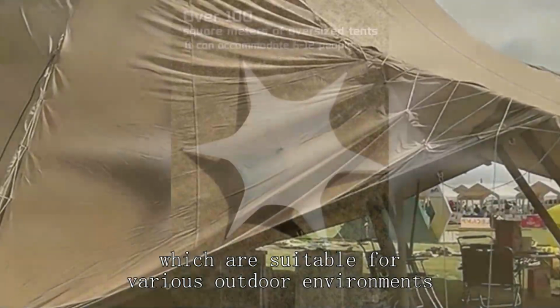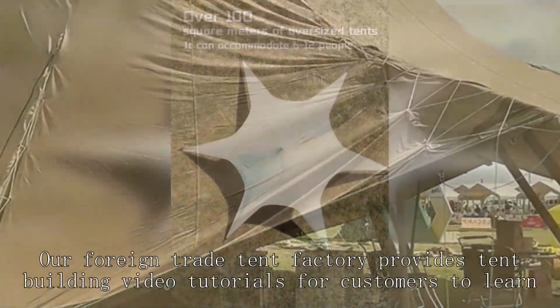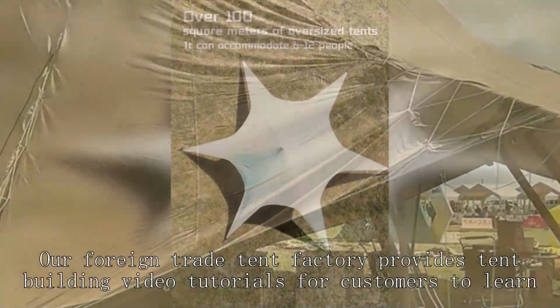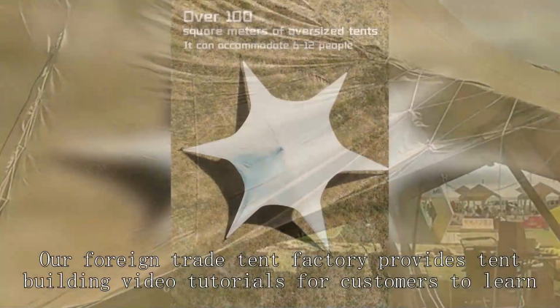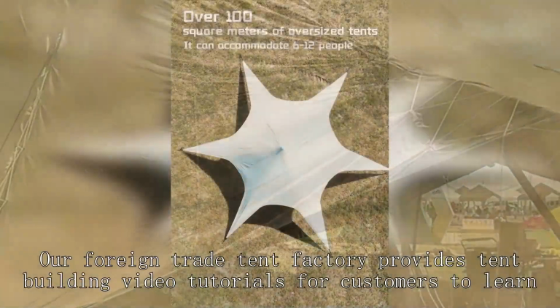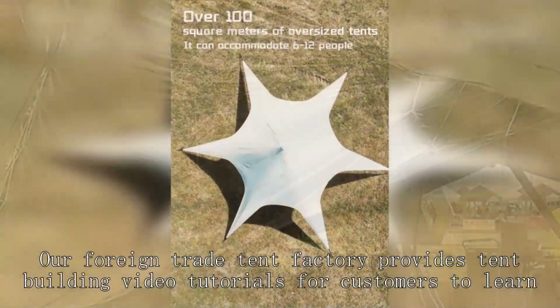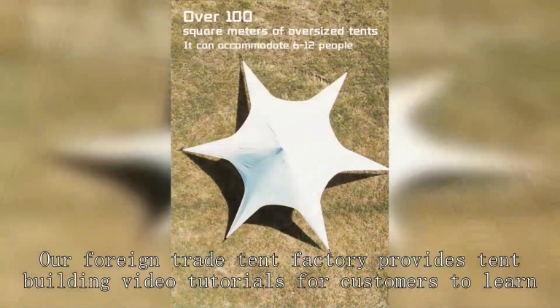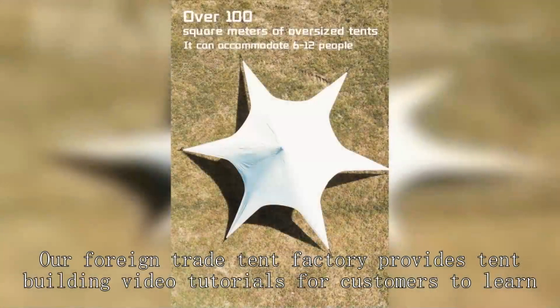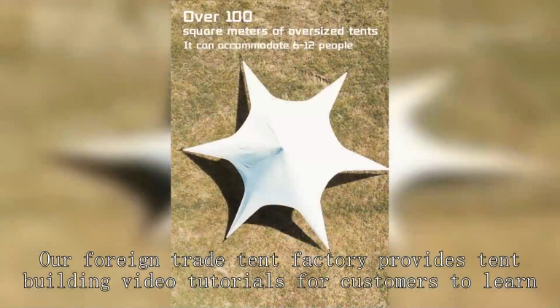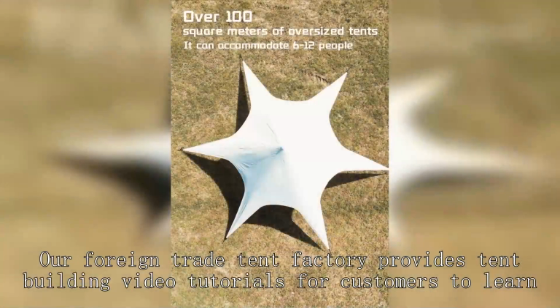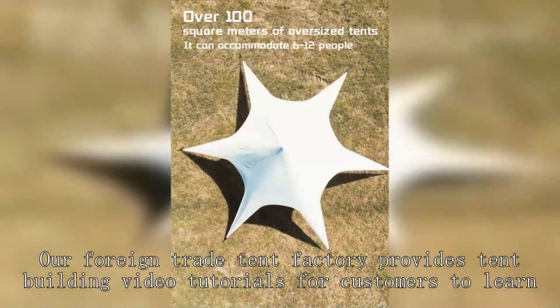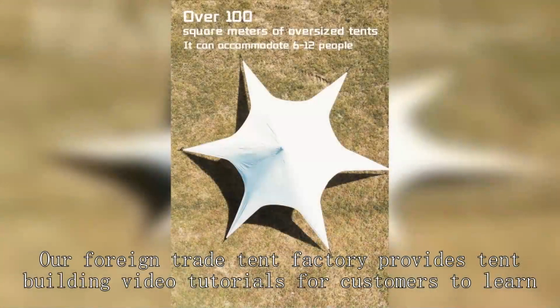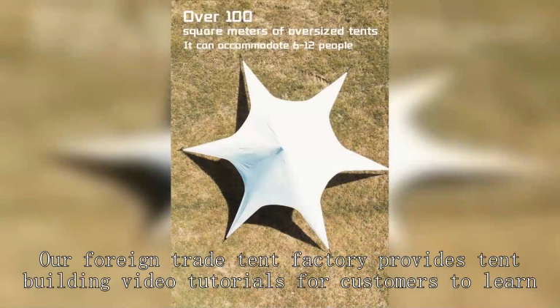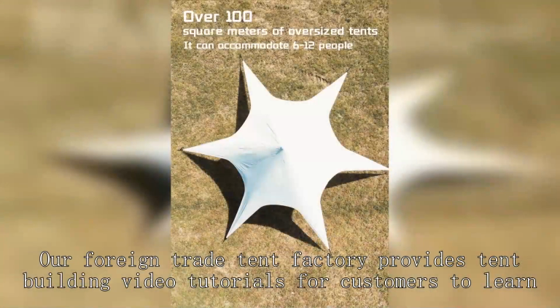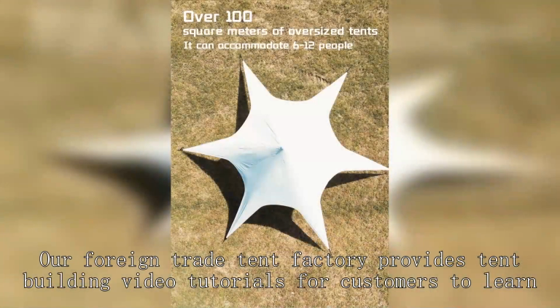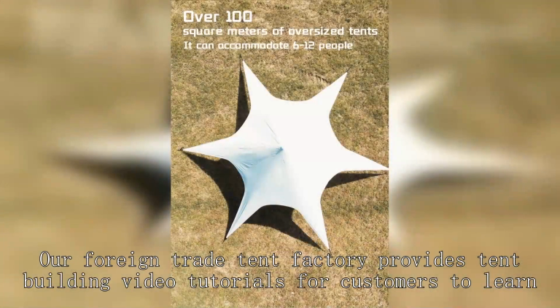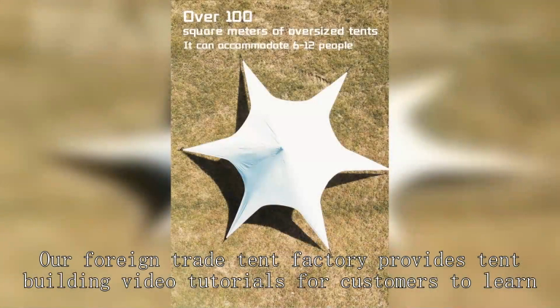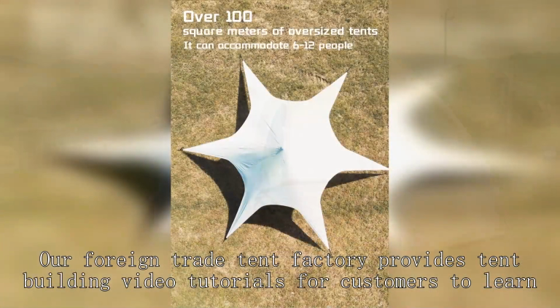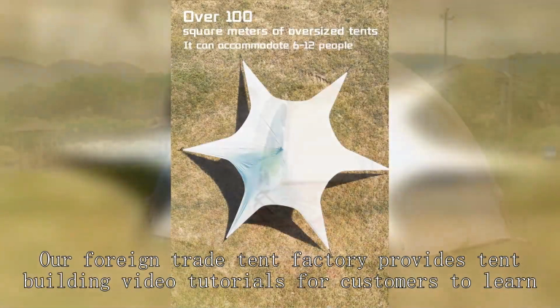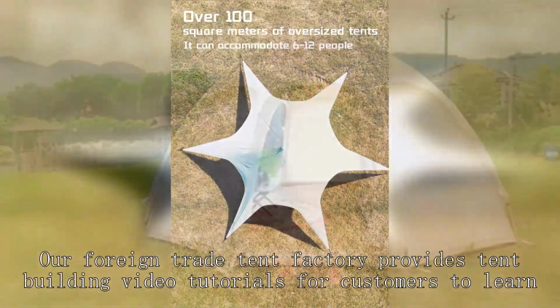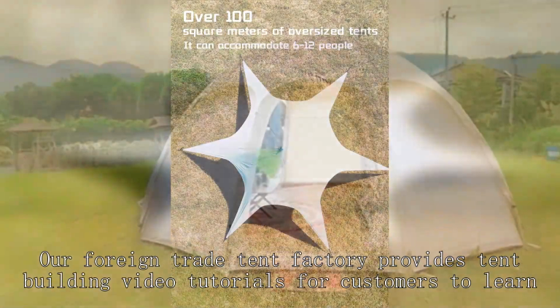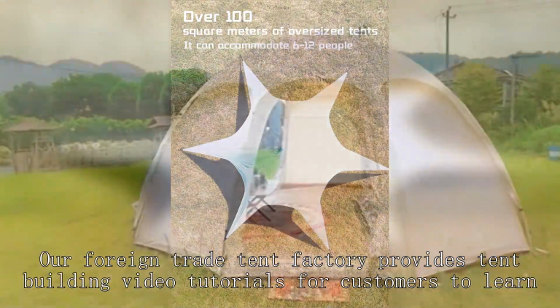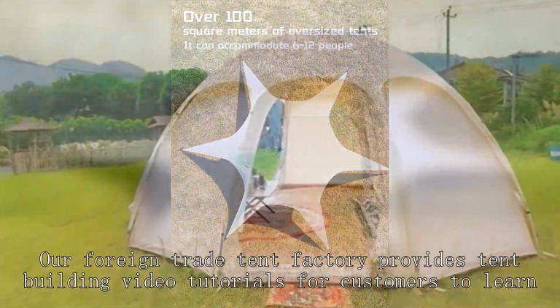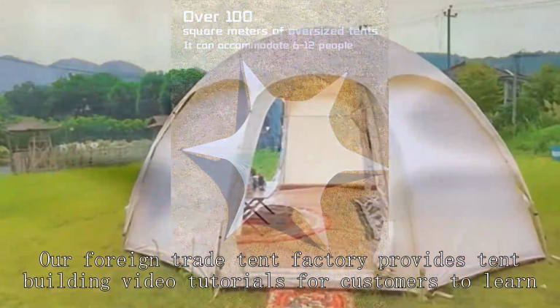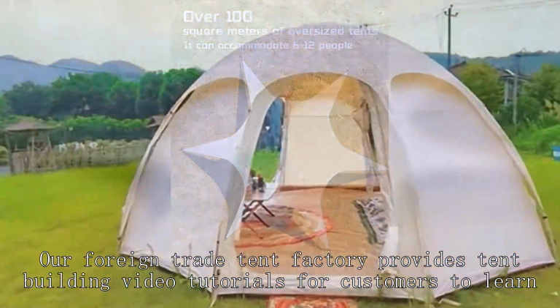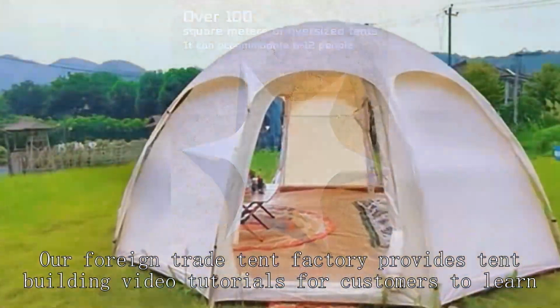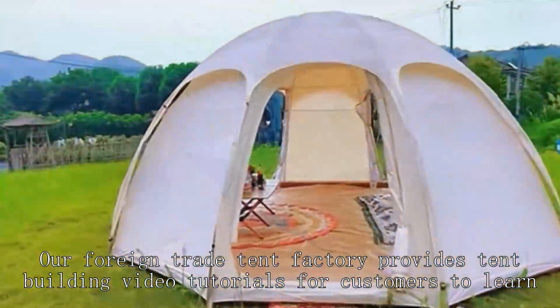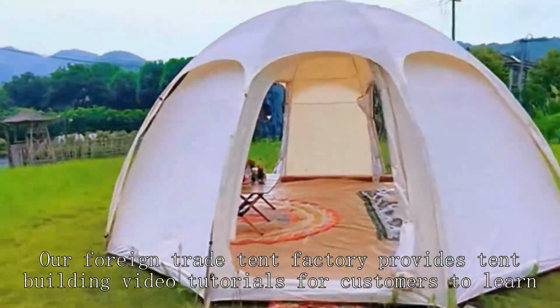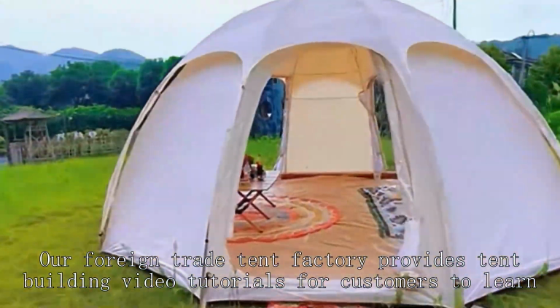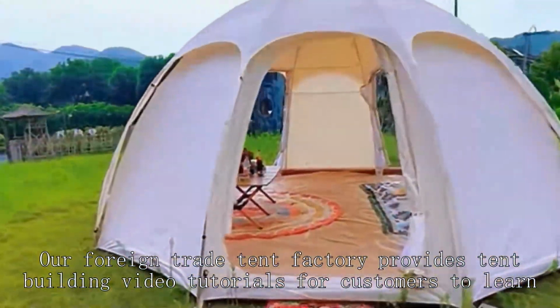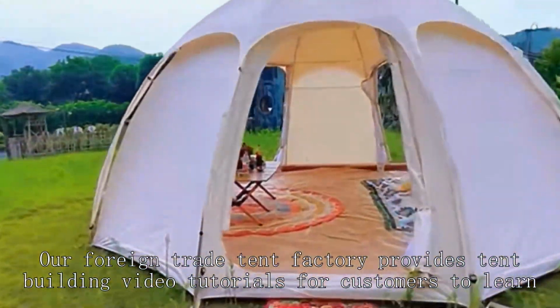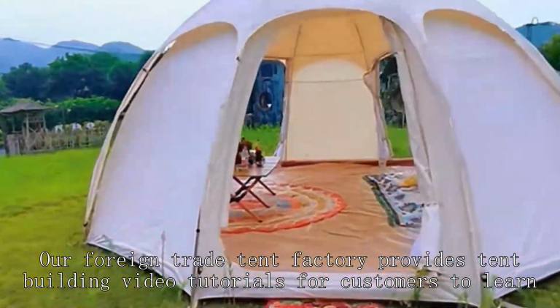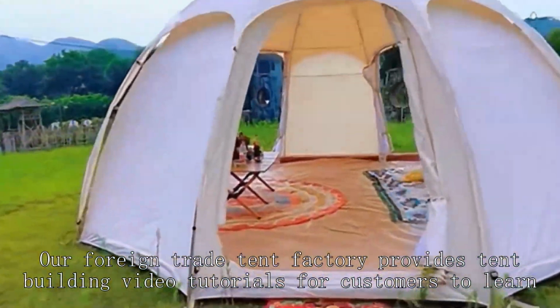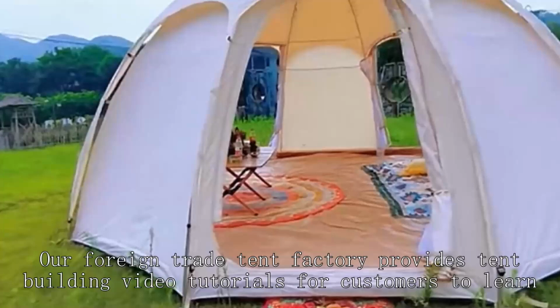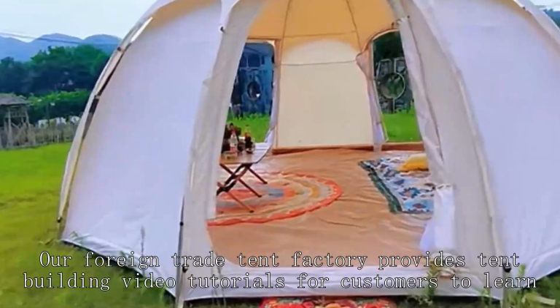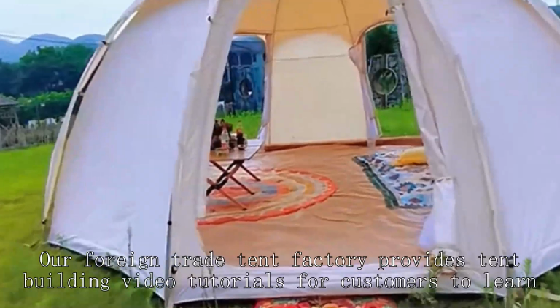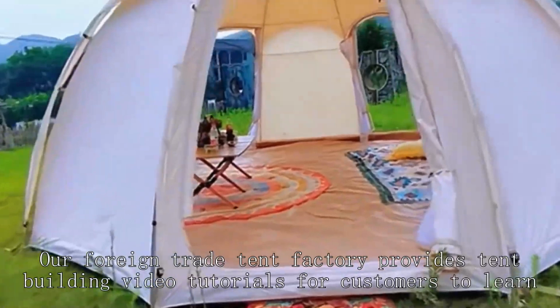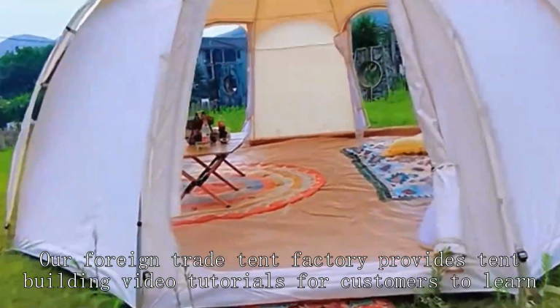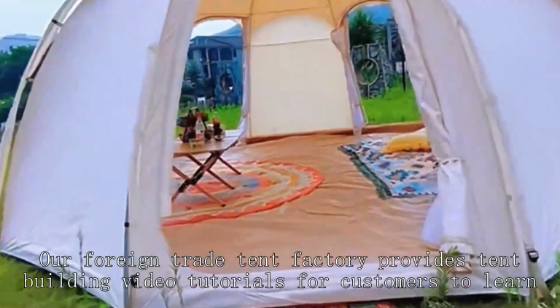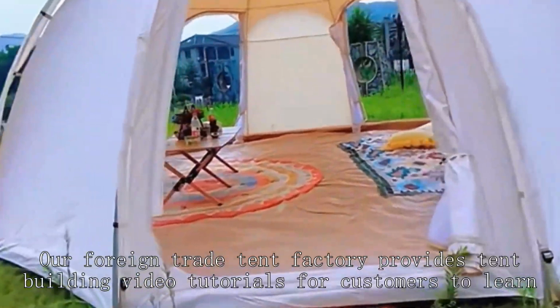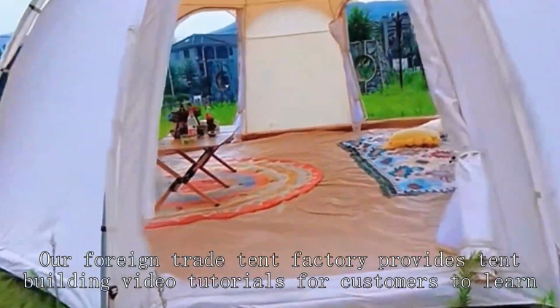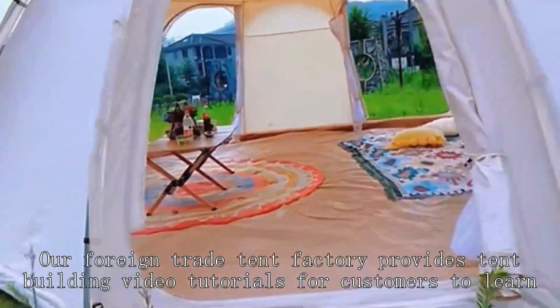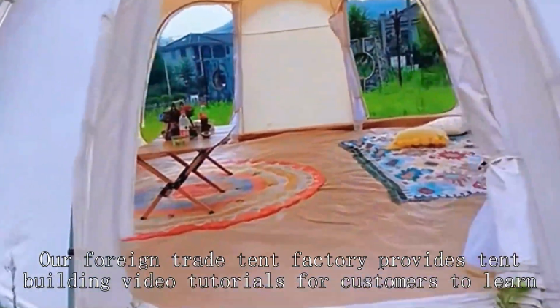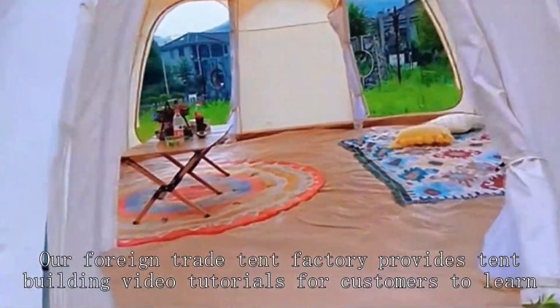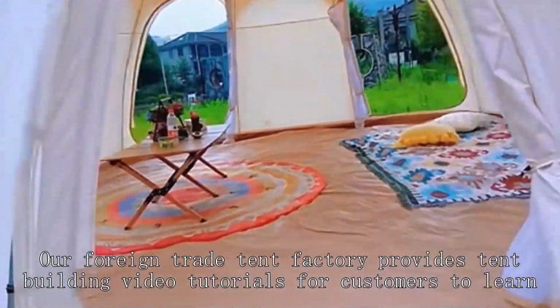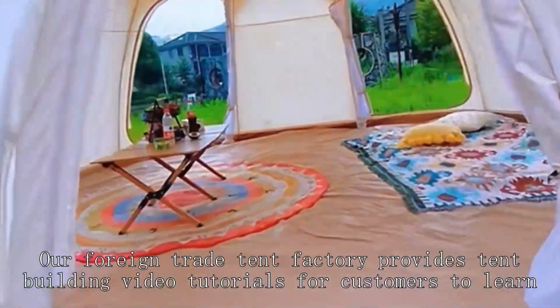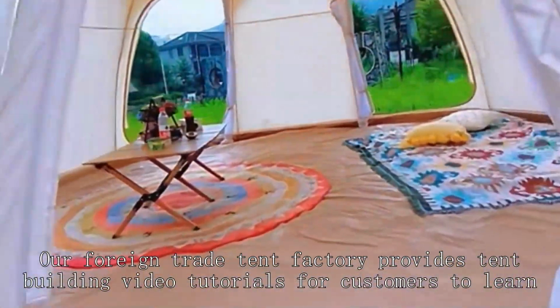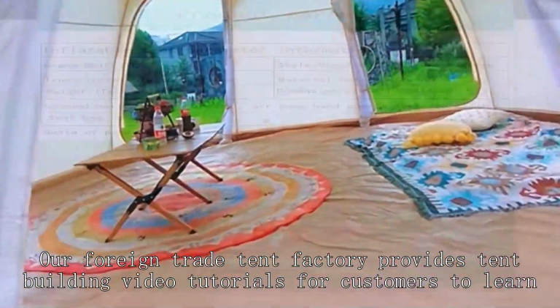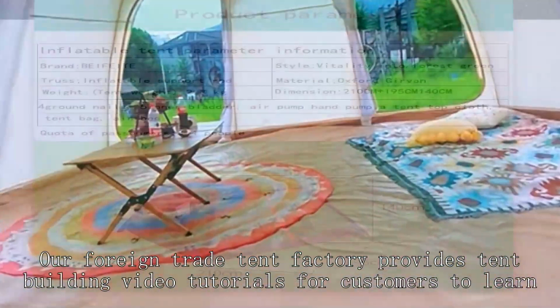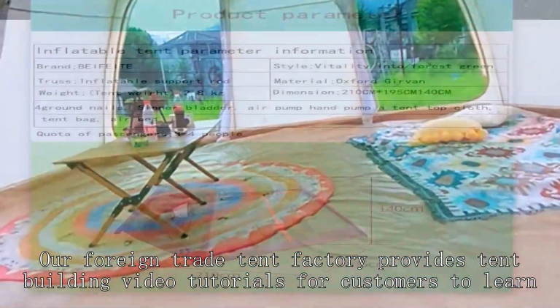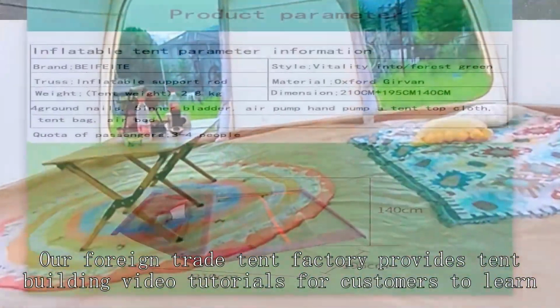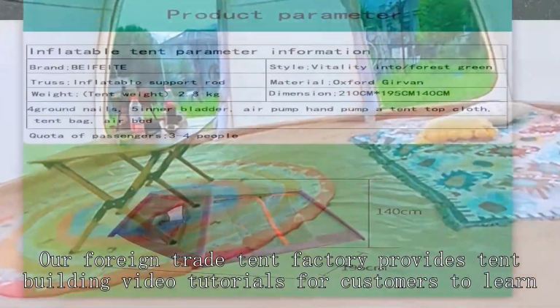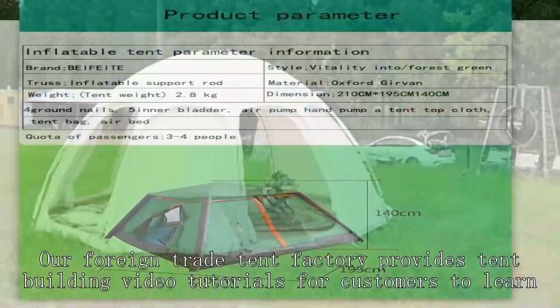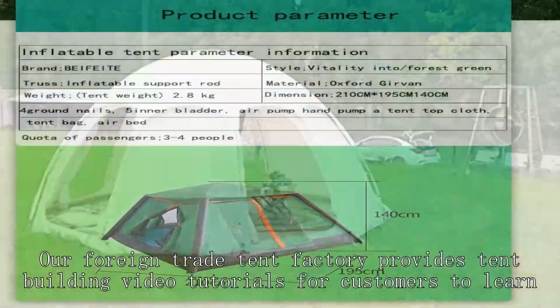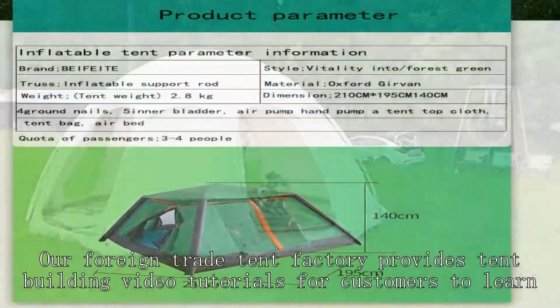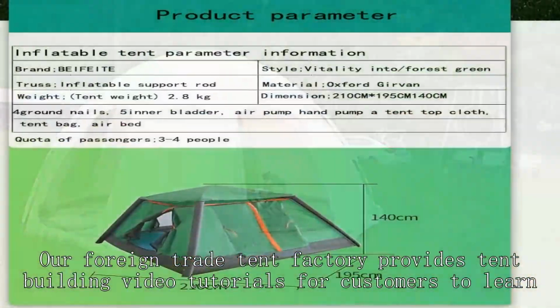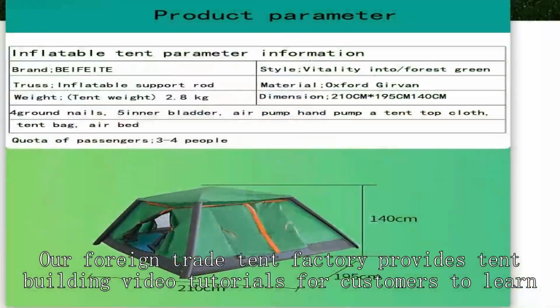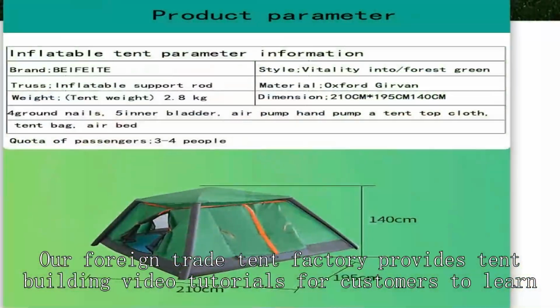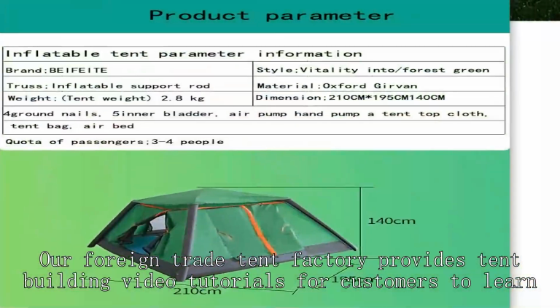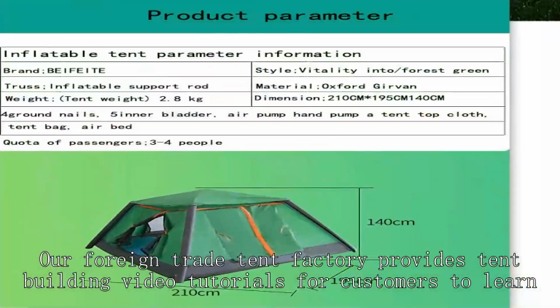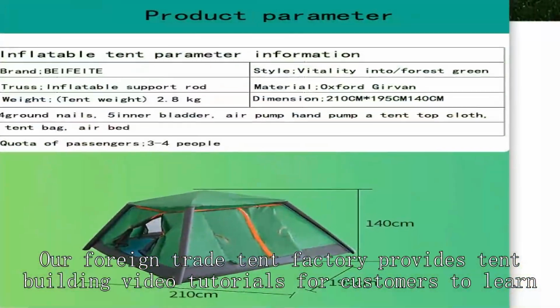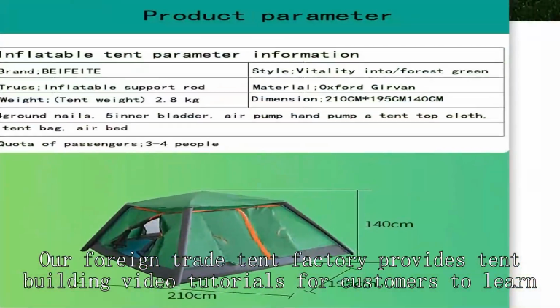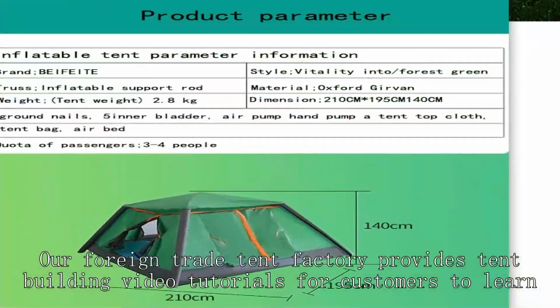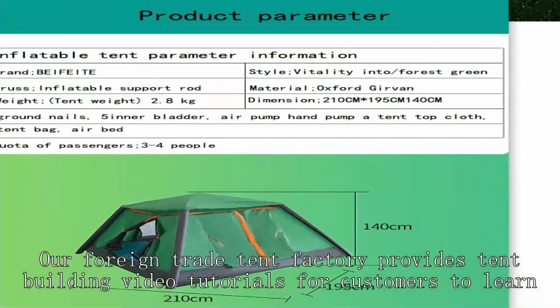Our foreign trade tent factory provides tent building video tutorials for customers to learn.